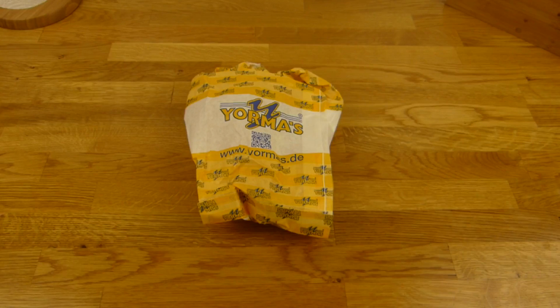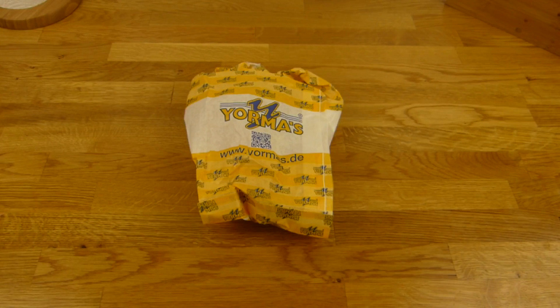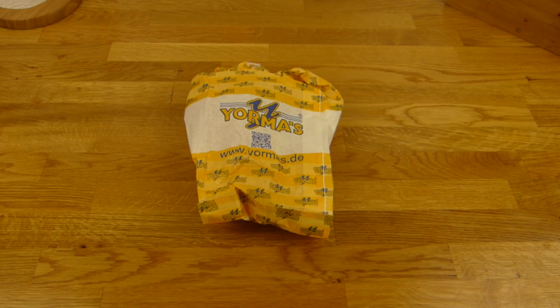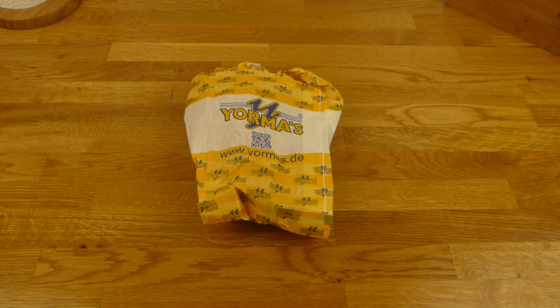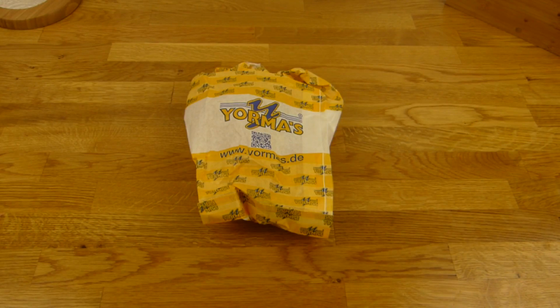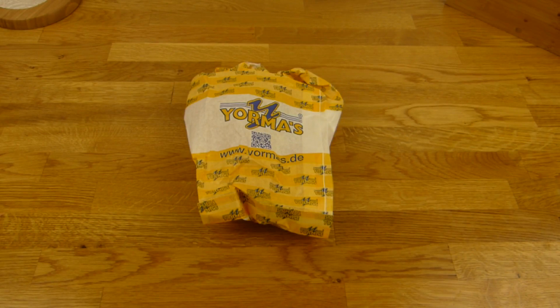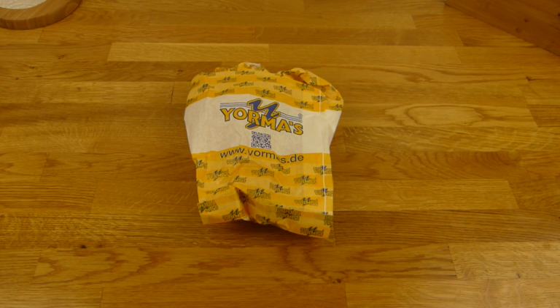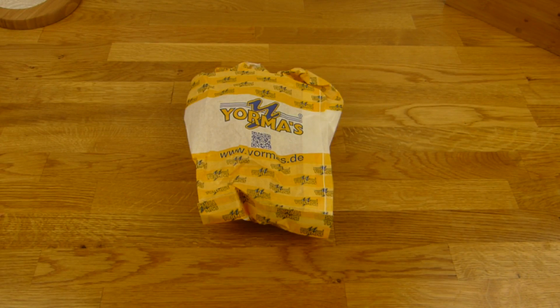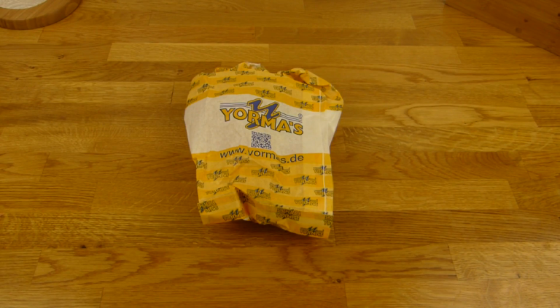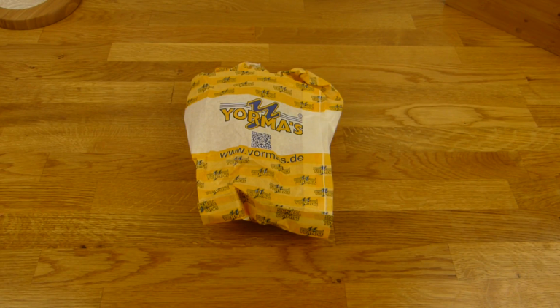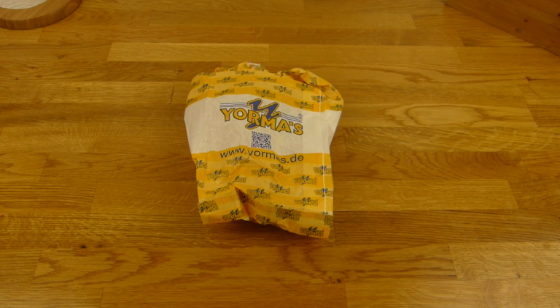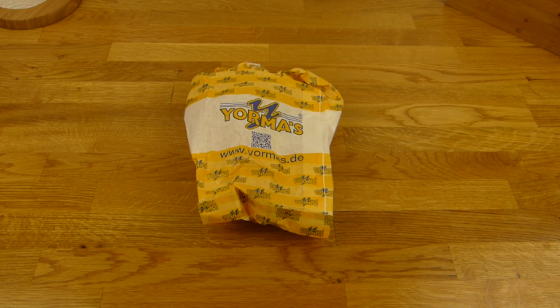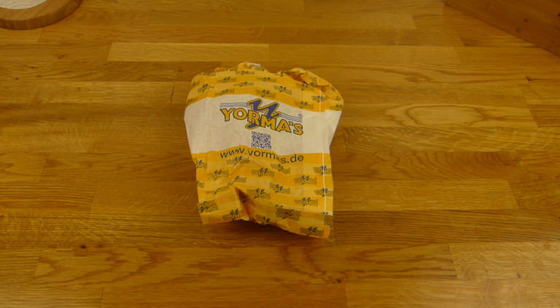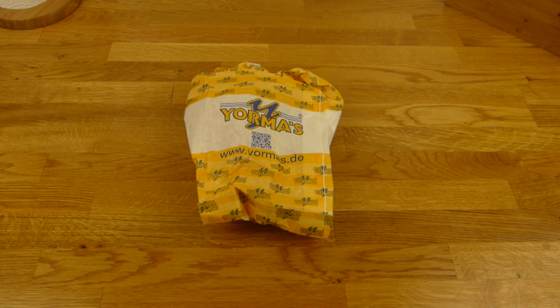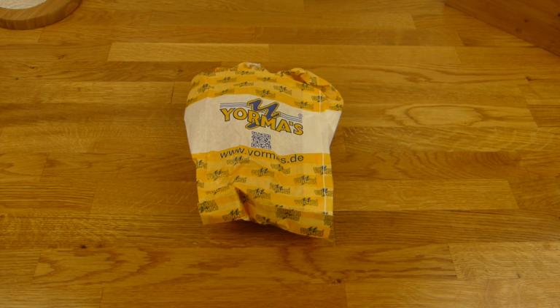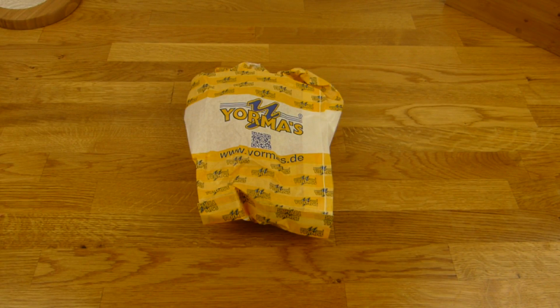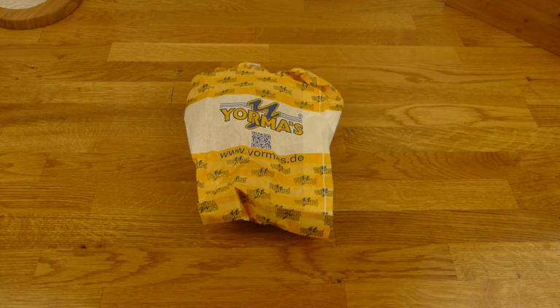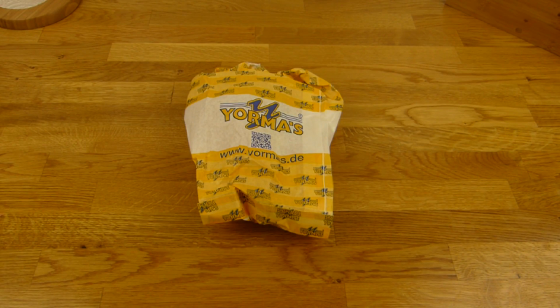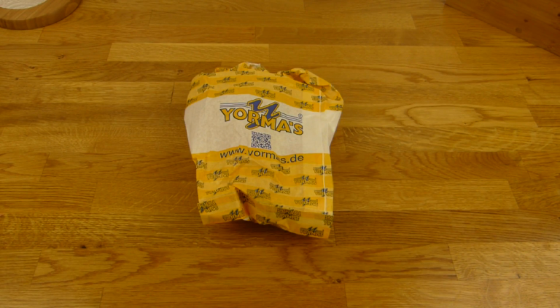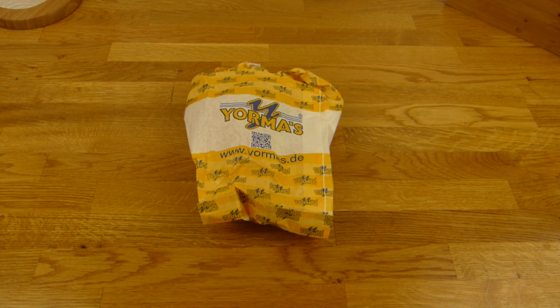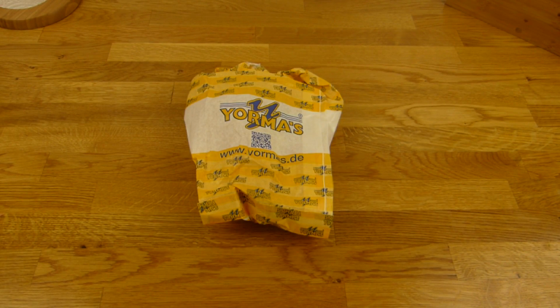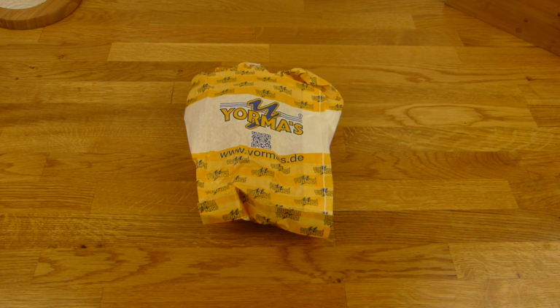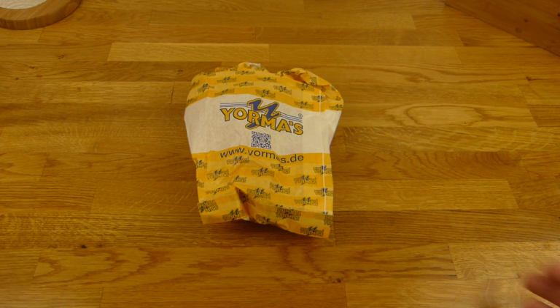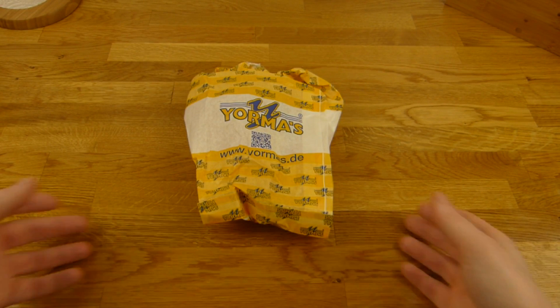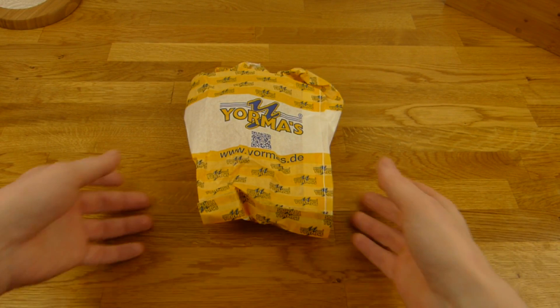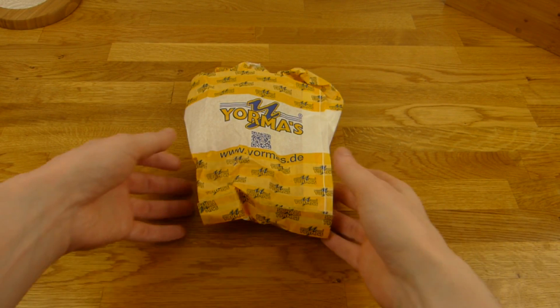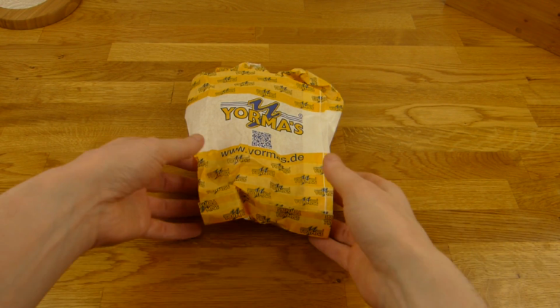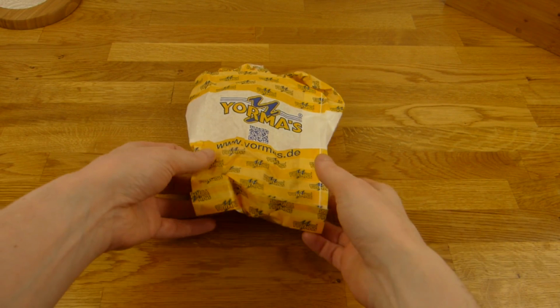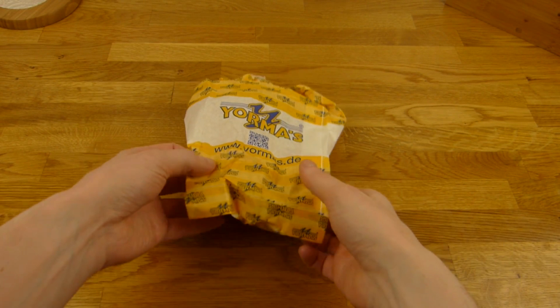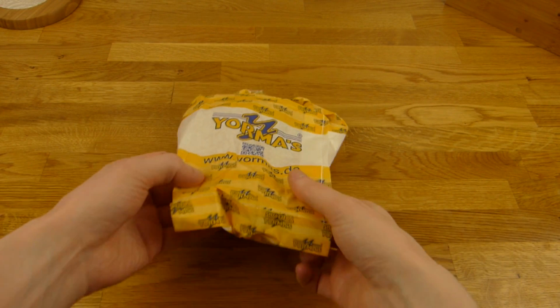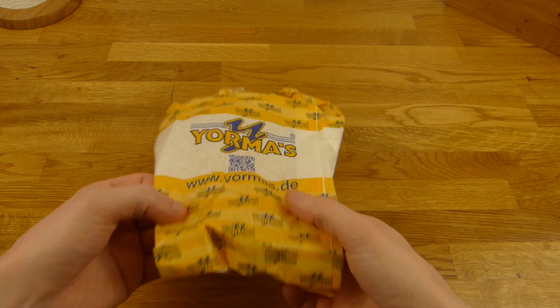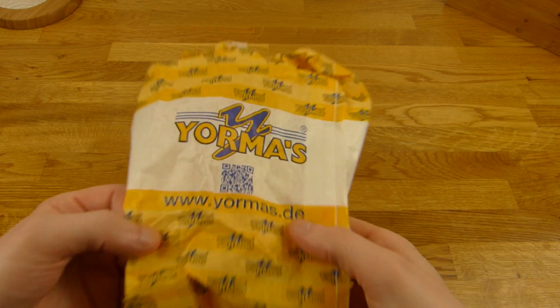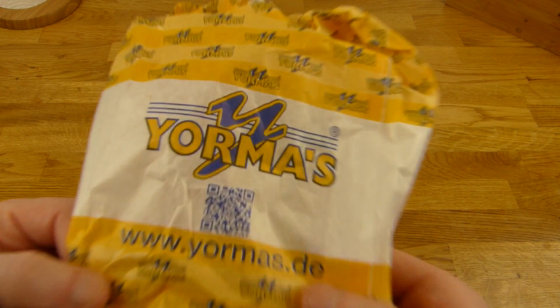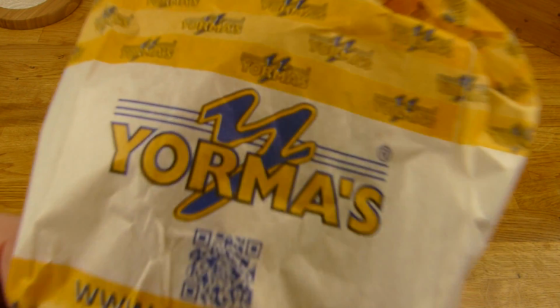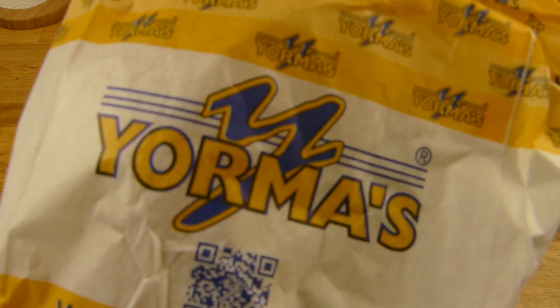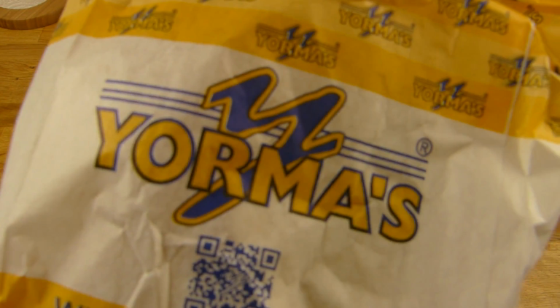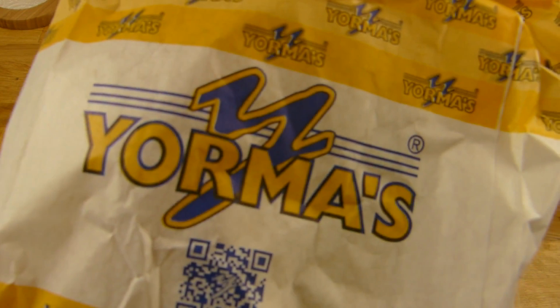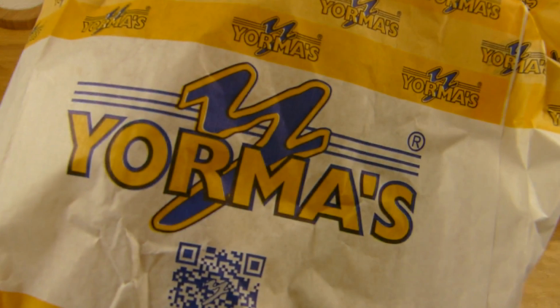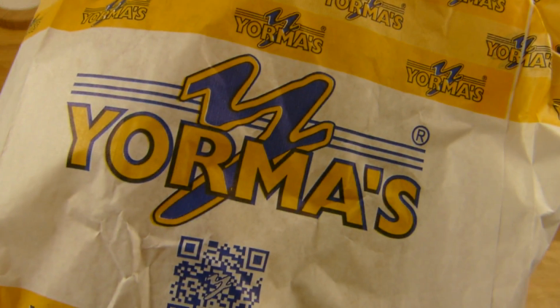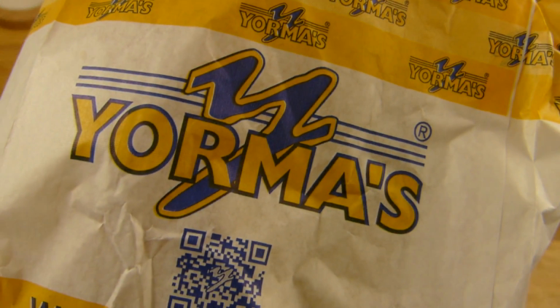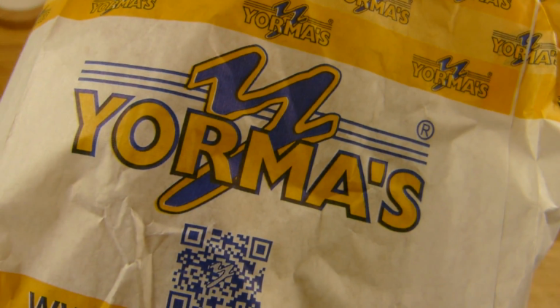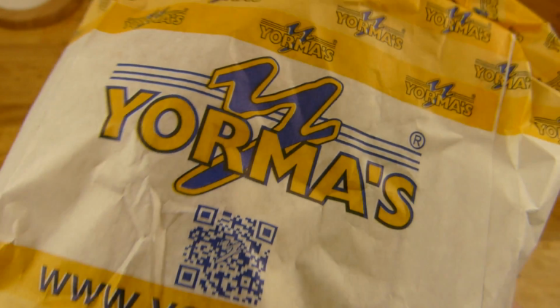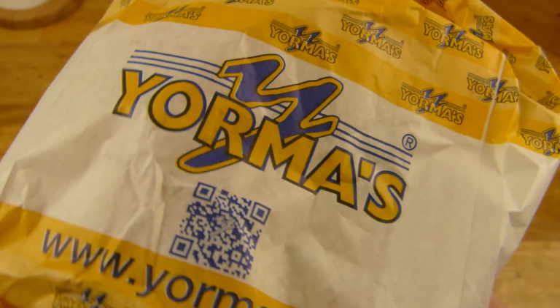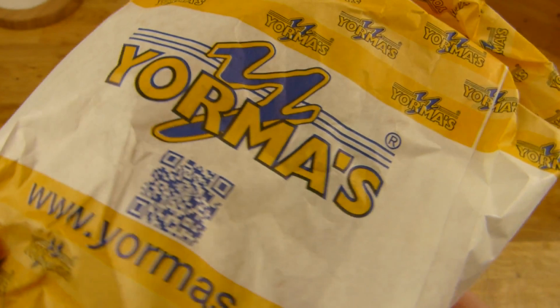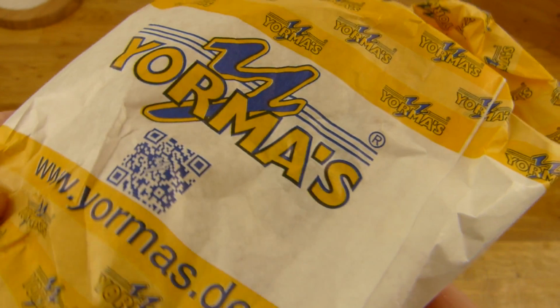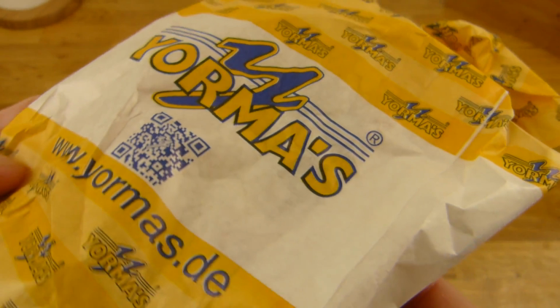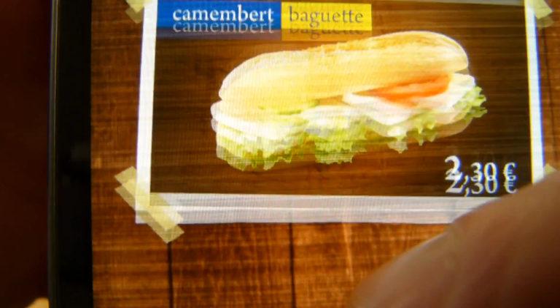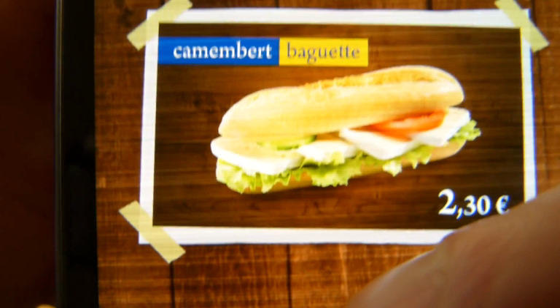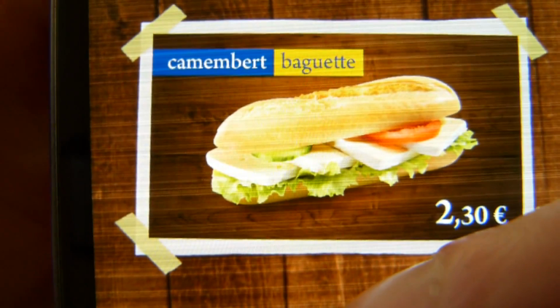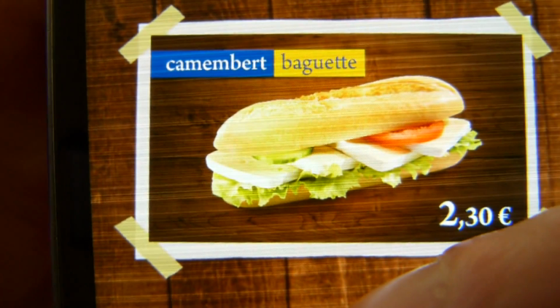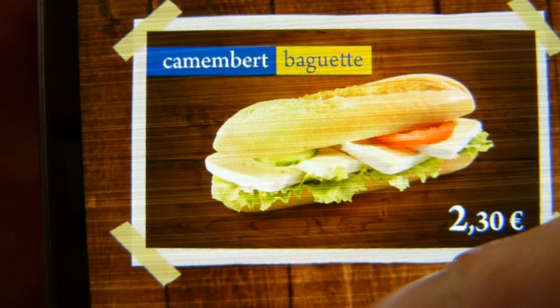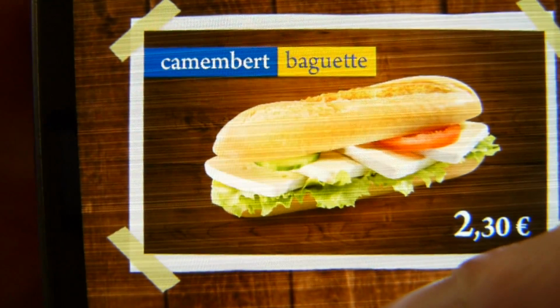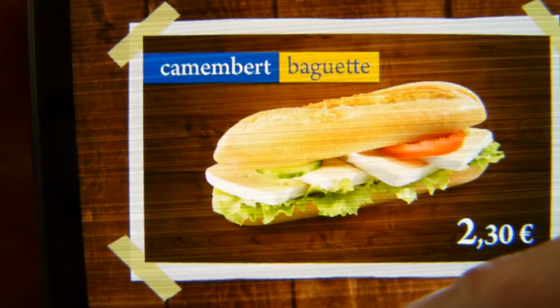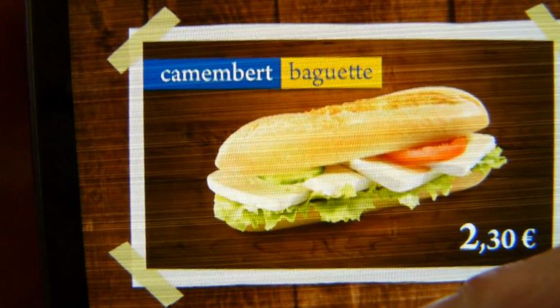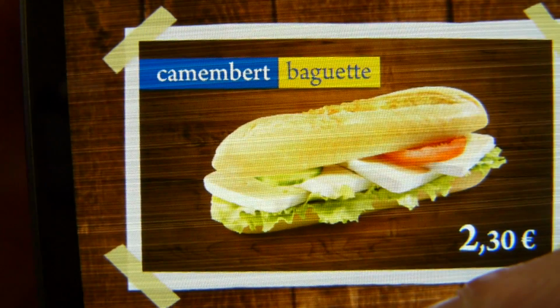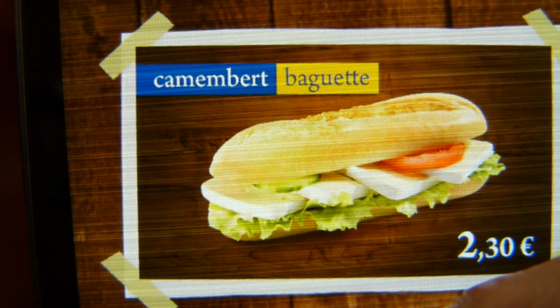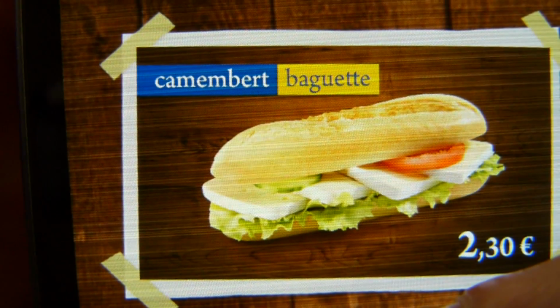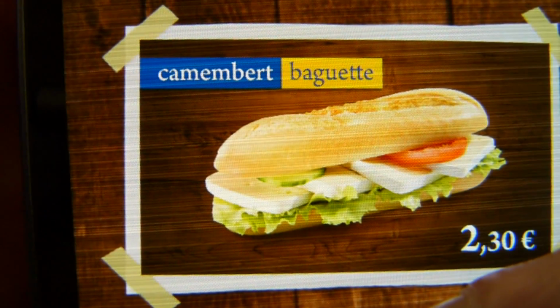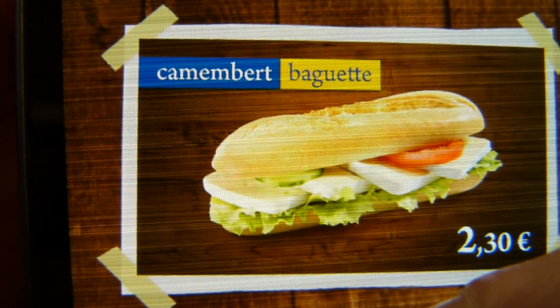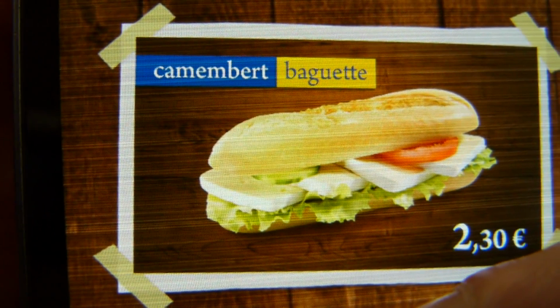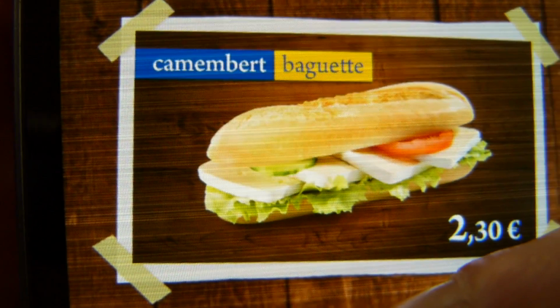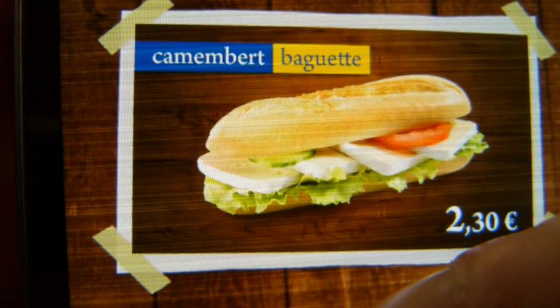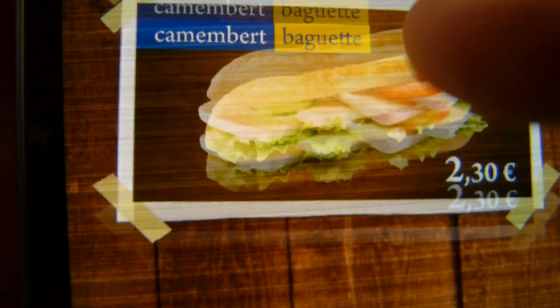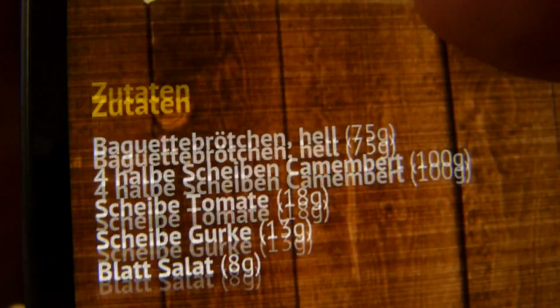Welcome back to another German food review. It's Jorma's time. Jorma's — and that's a cheese baguette.